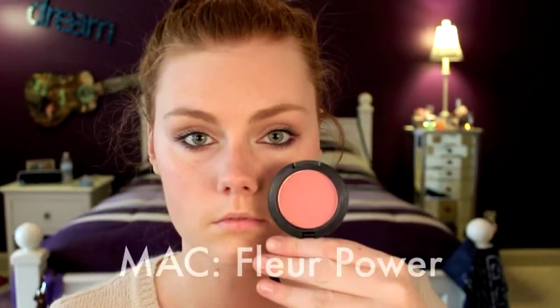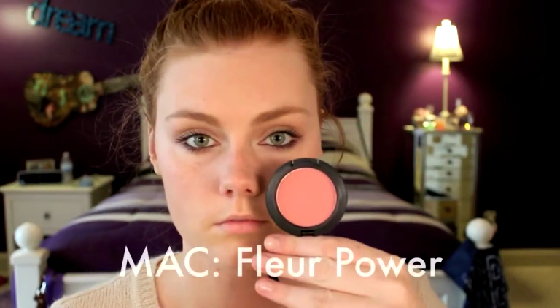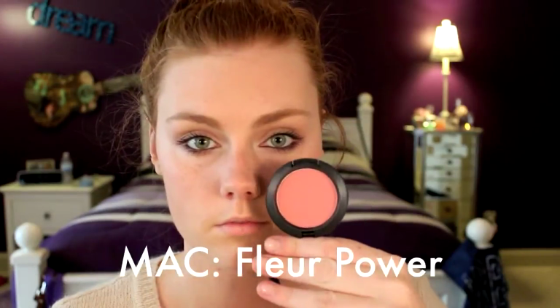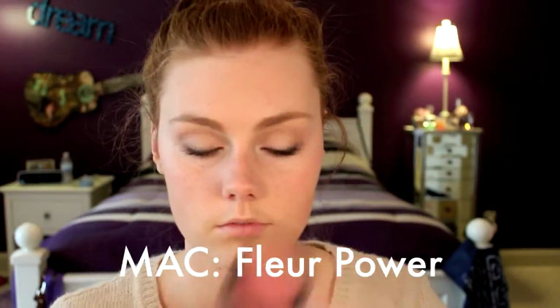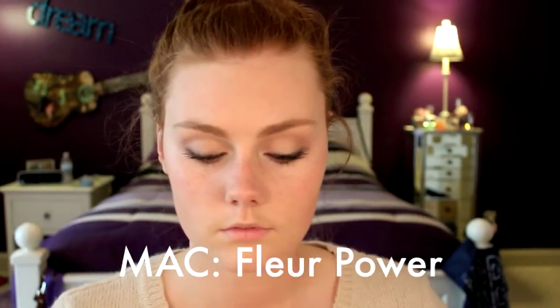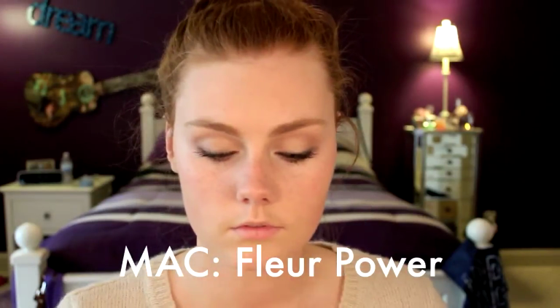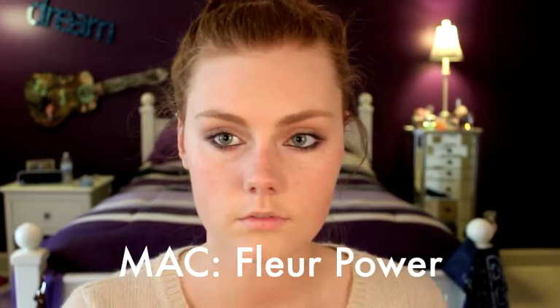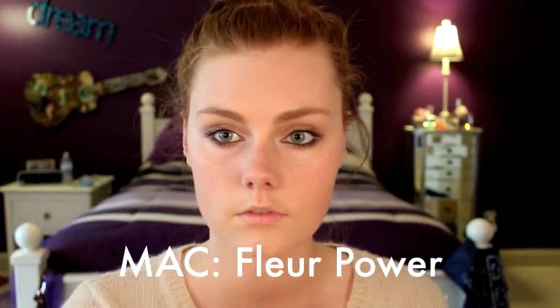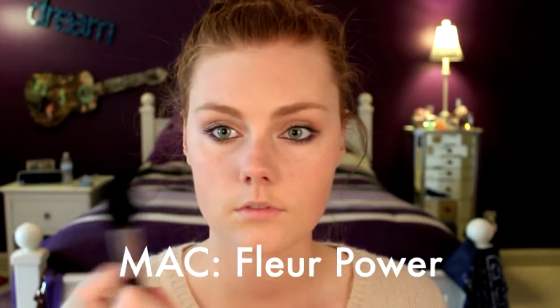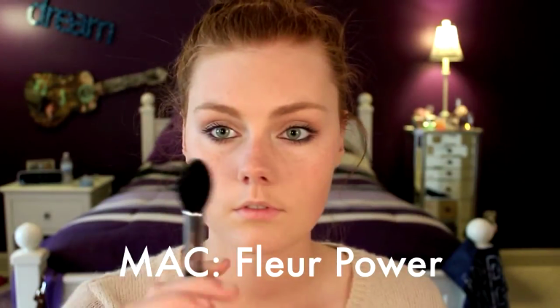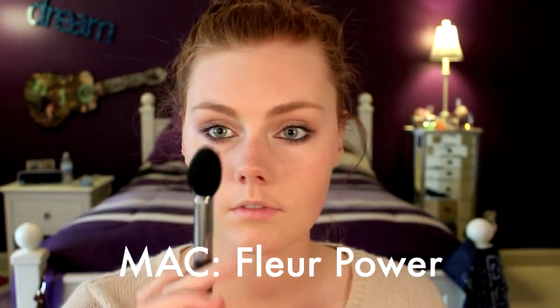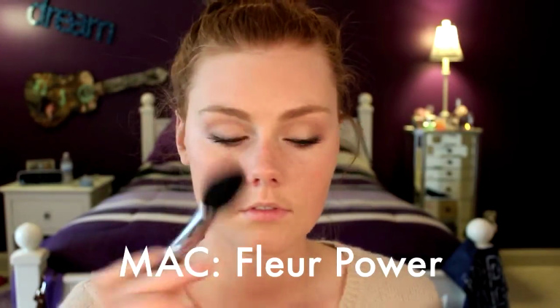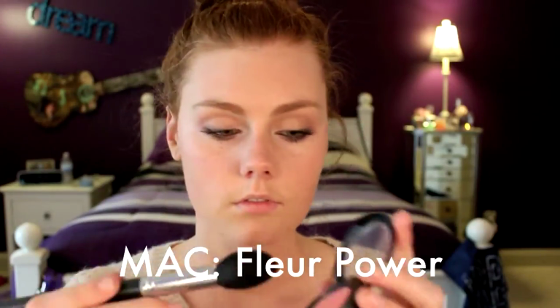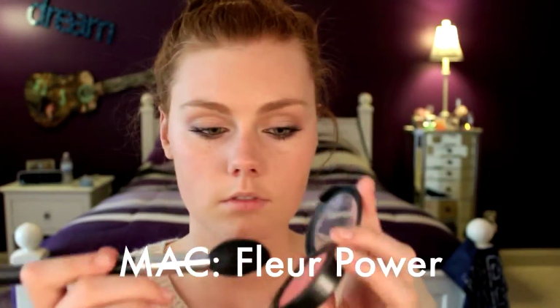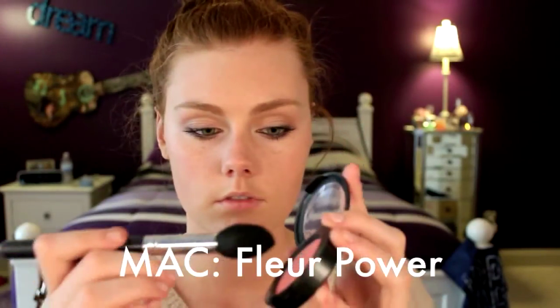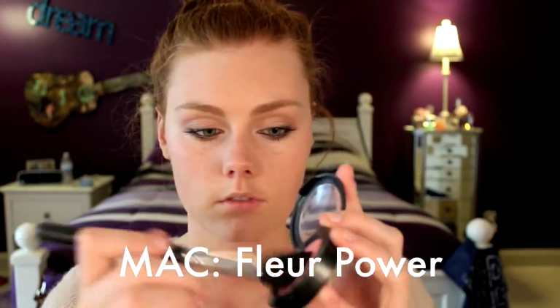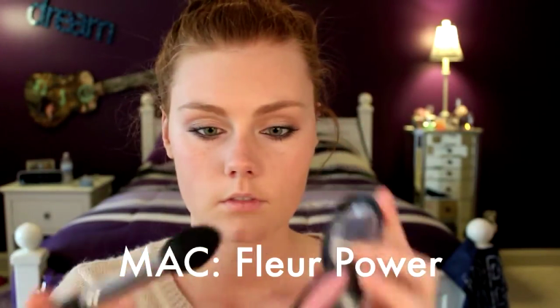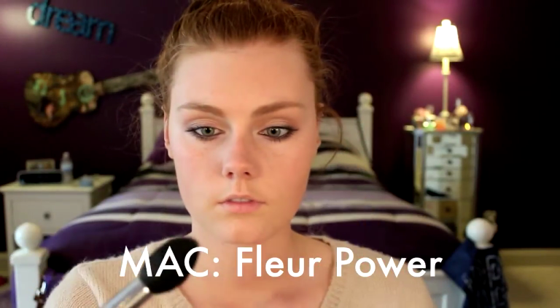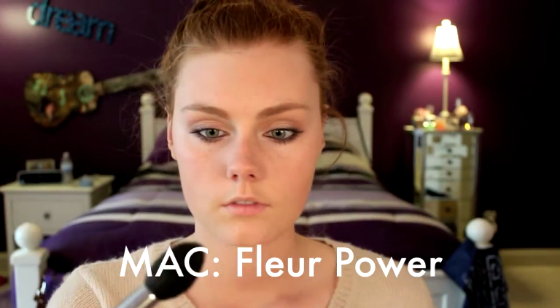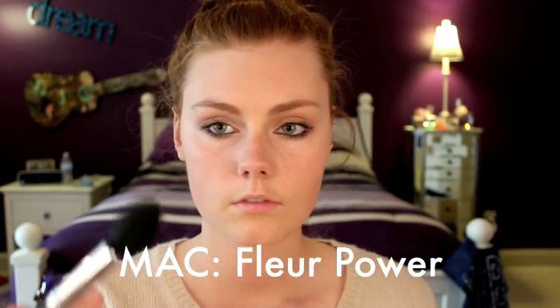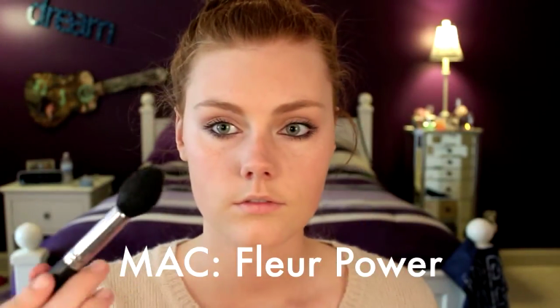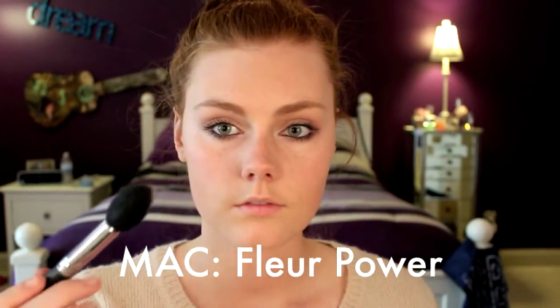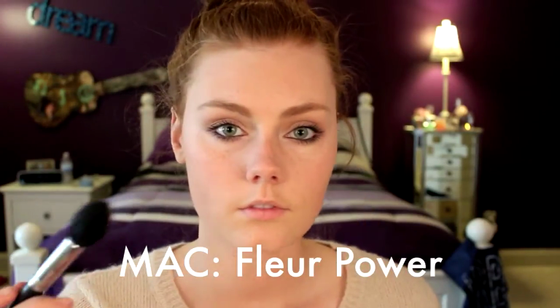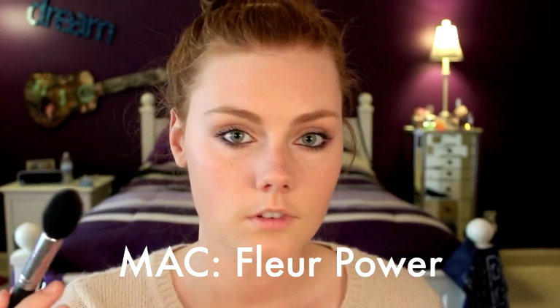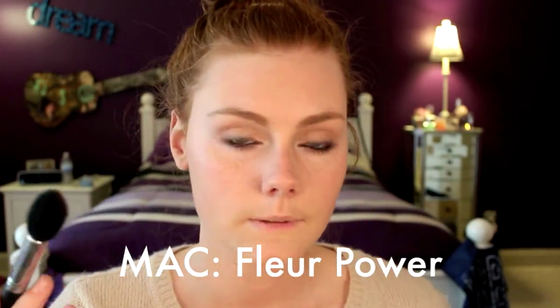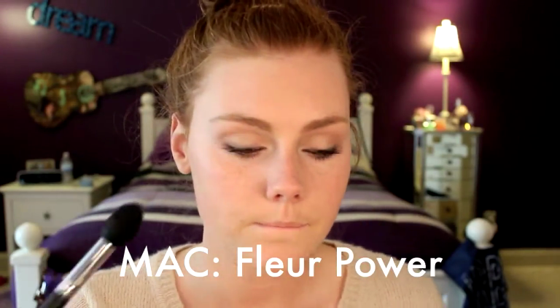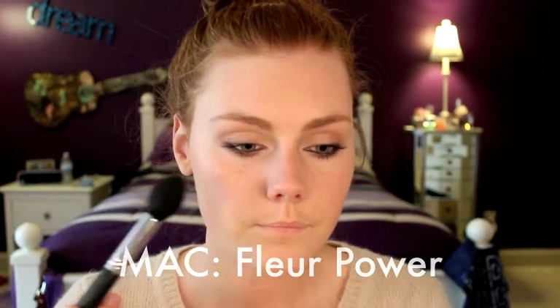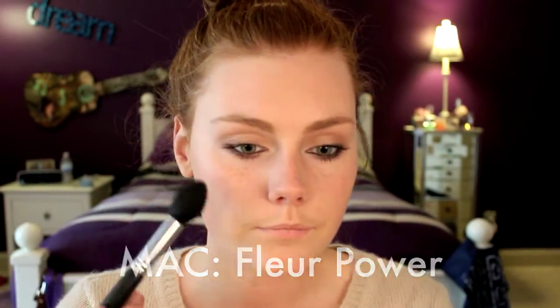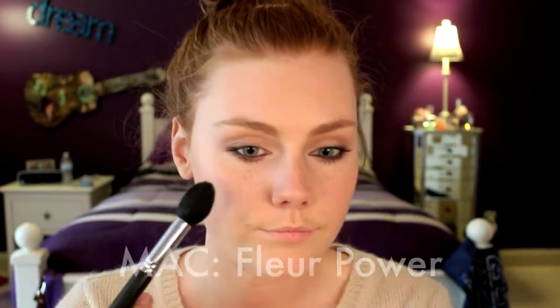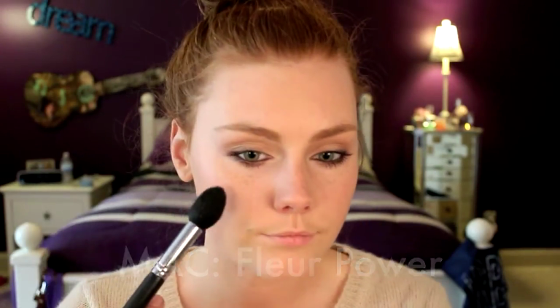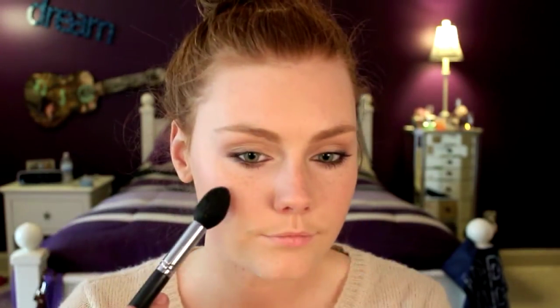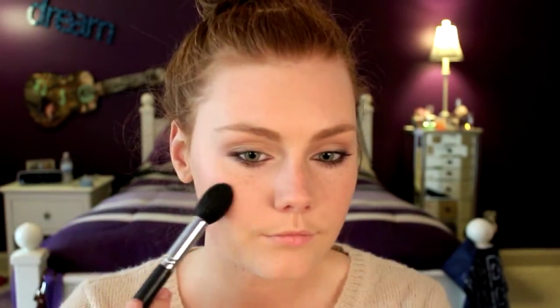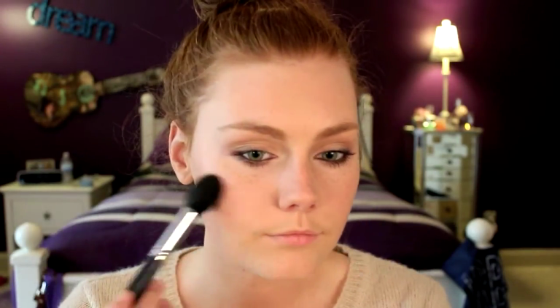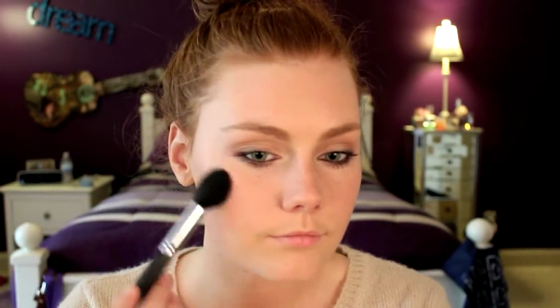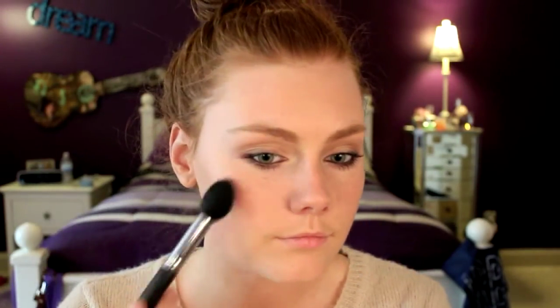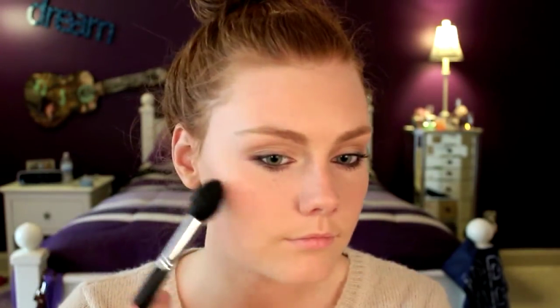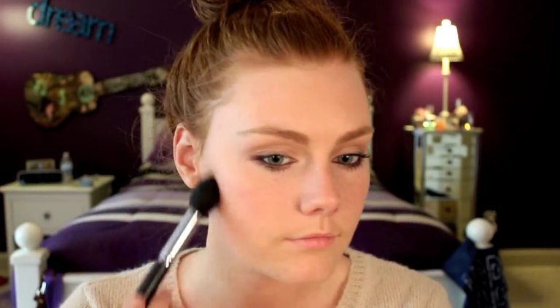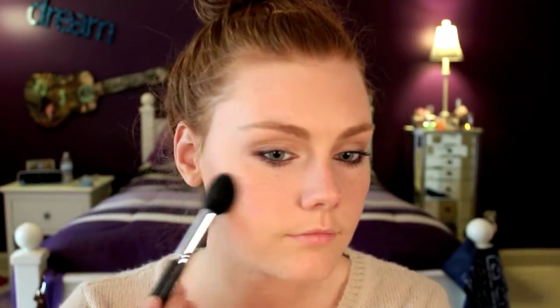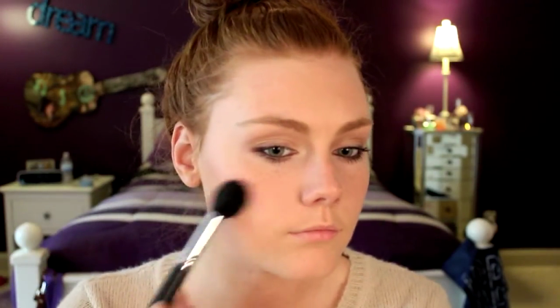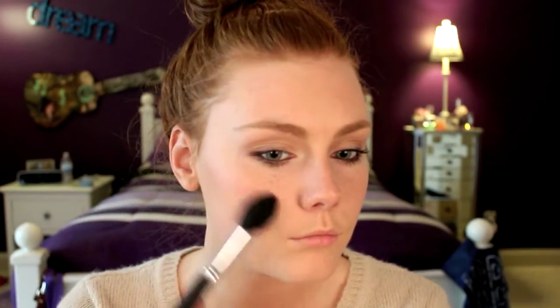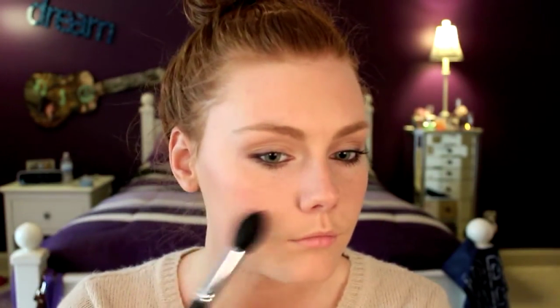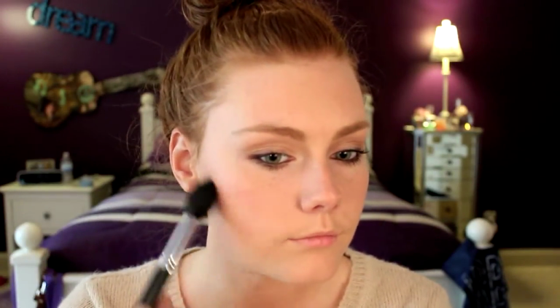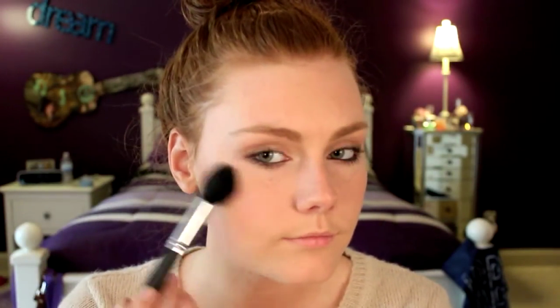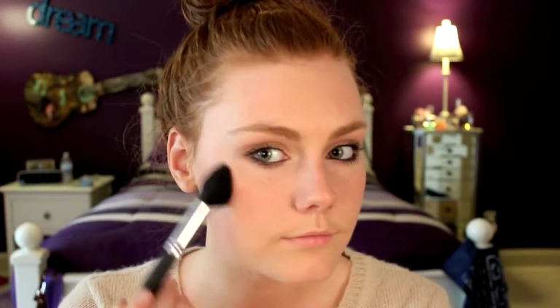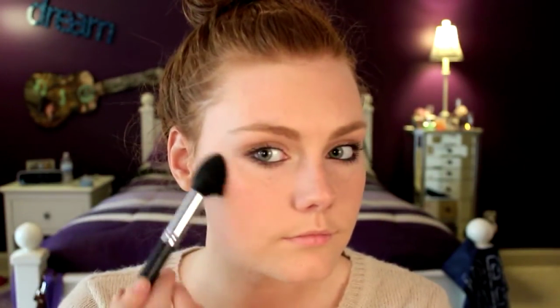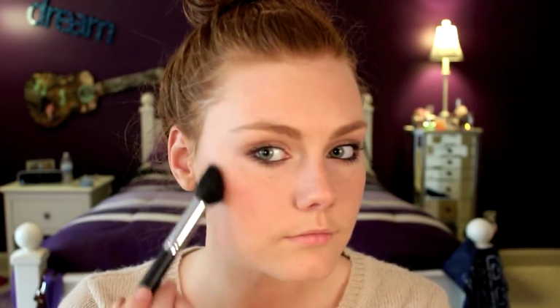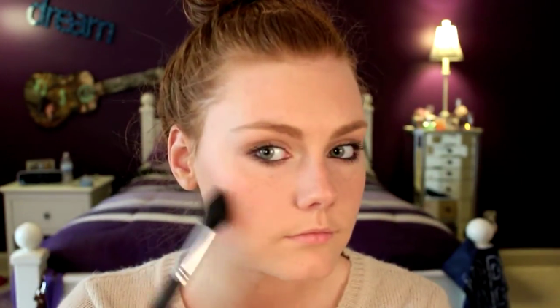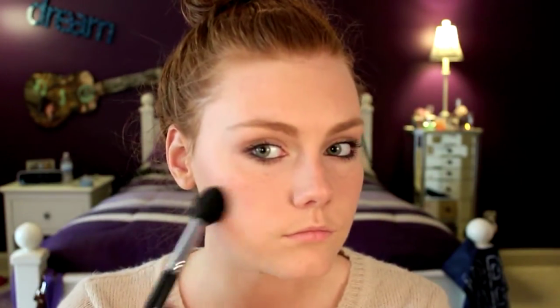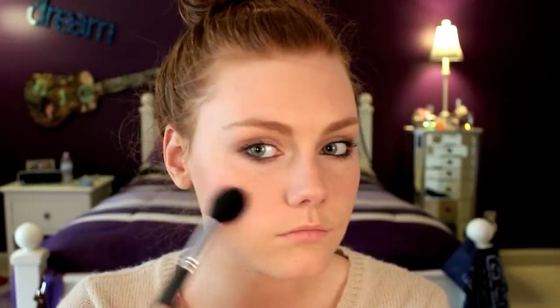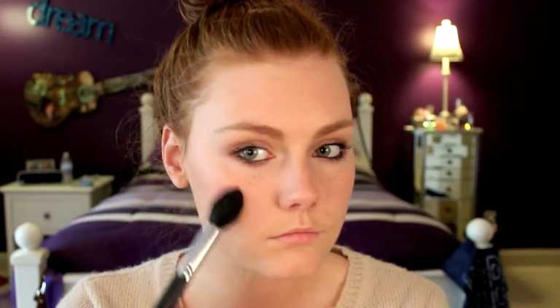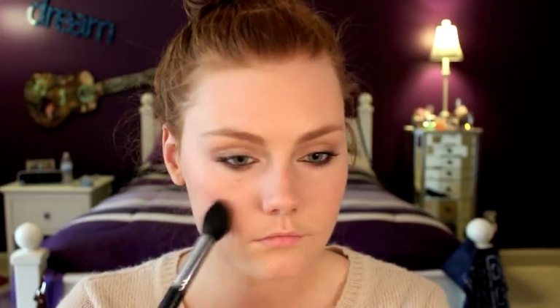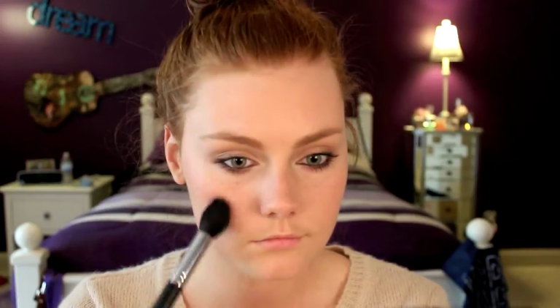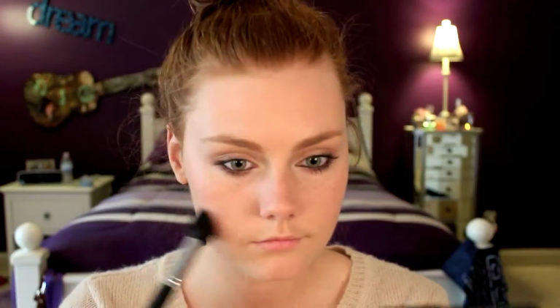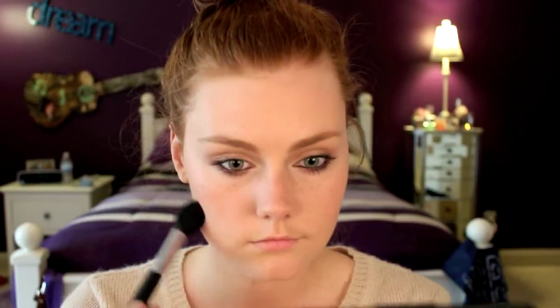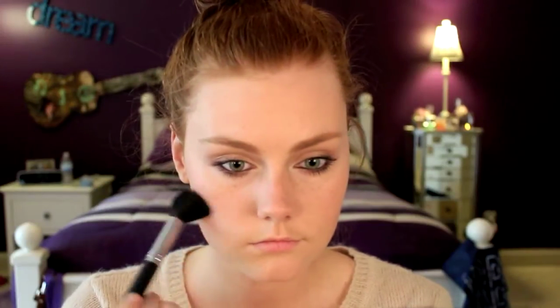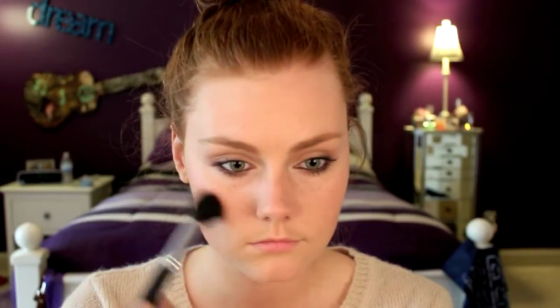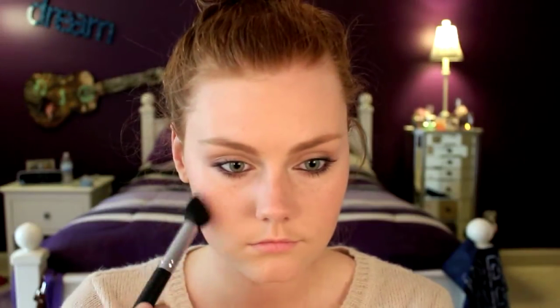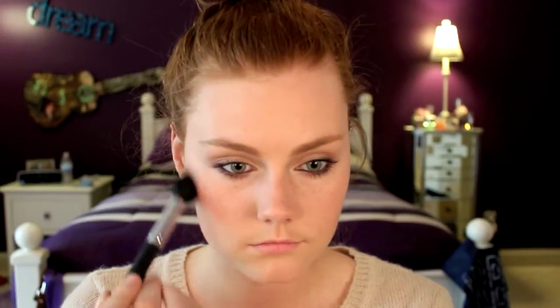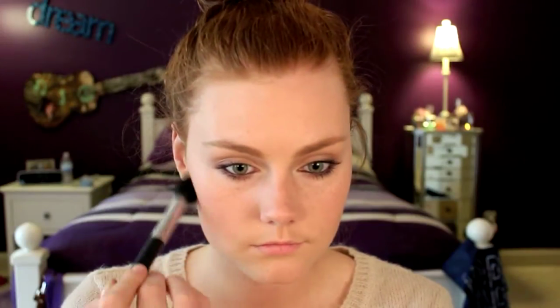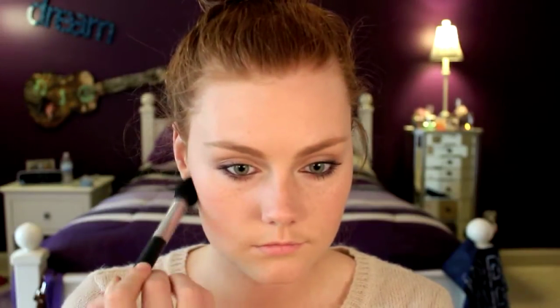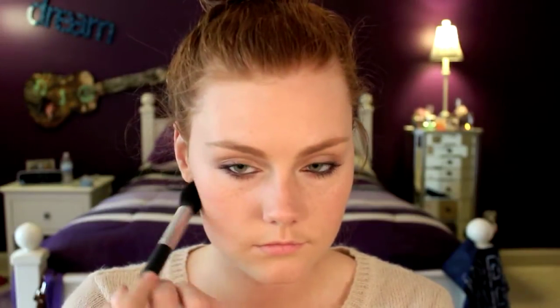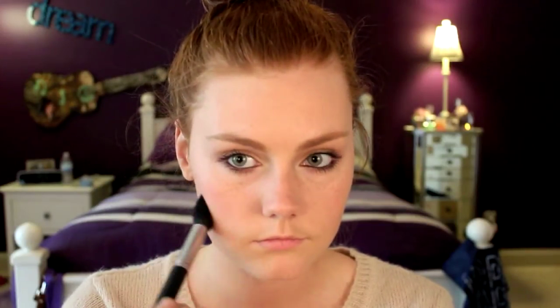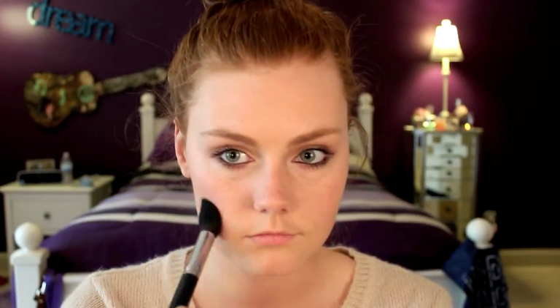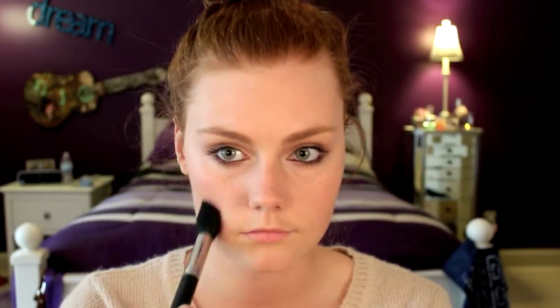And to give us very natural looking cheeks, I'm going to take a medium pink blush and place that on the outer portion of my cheeks.